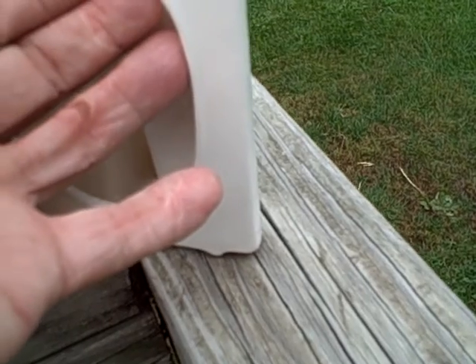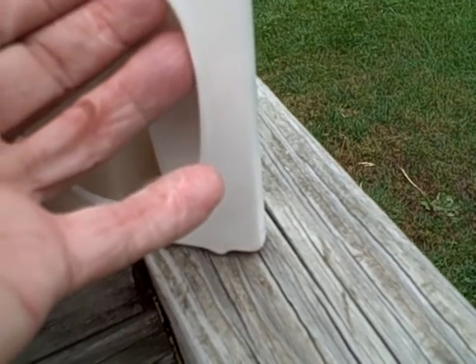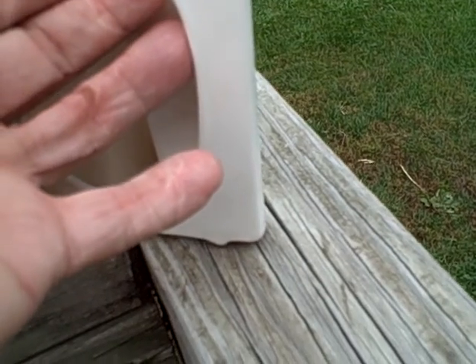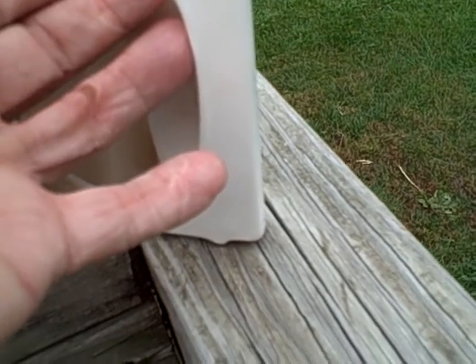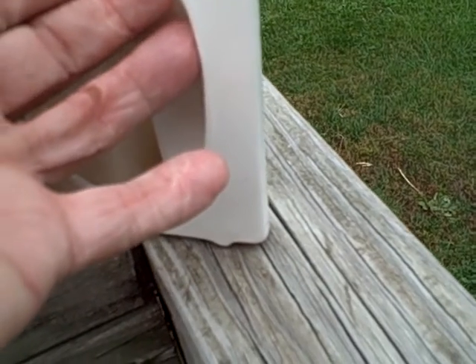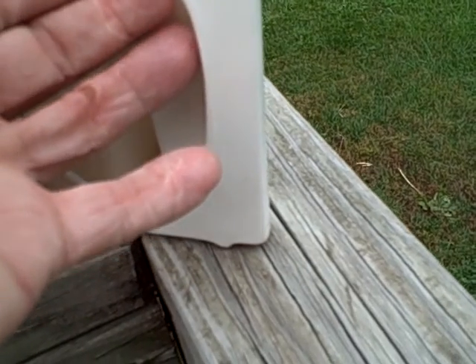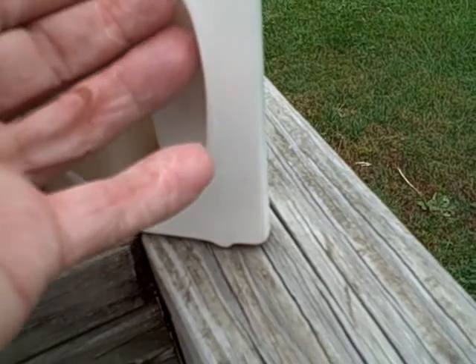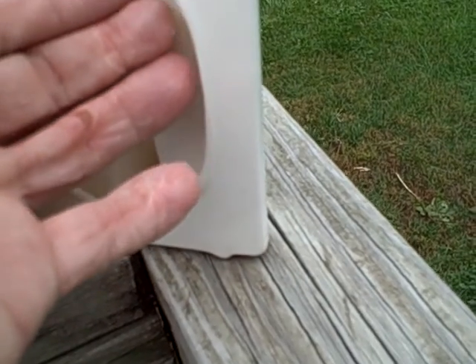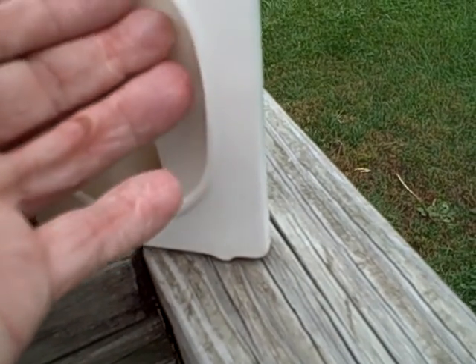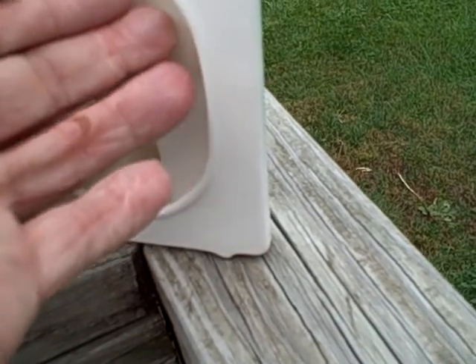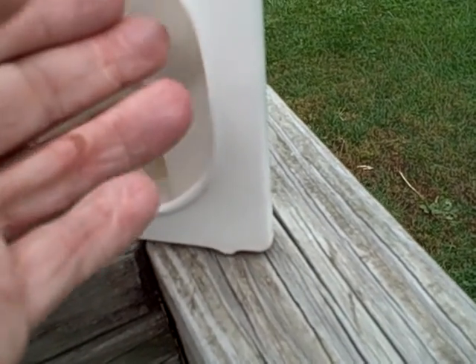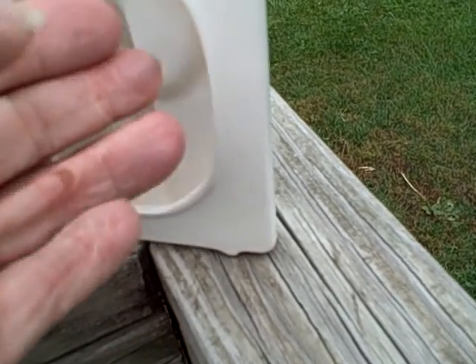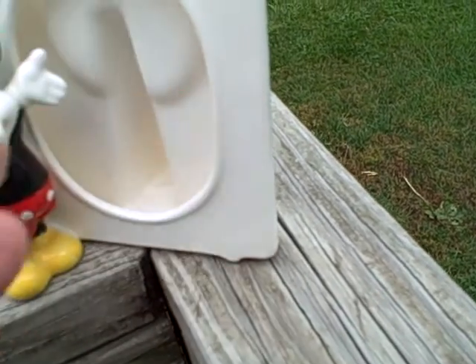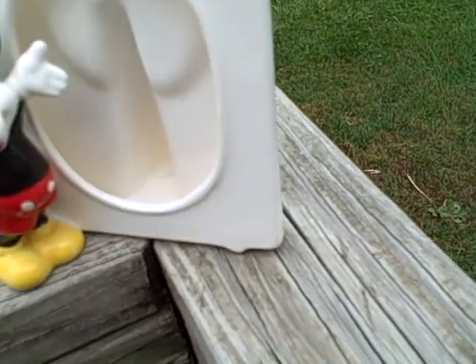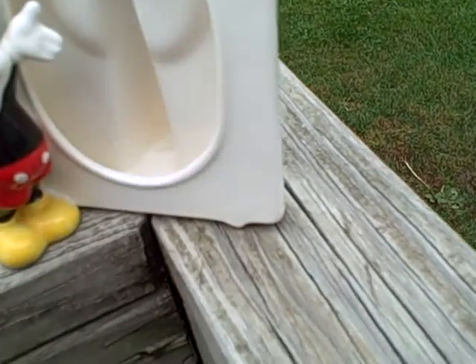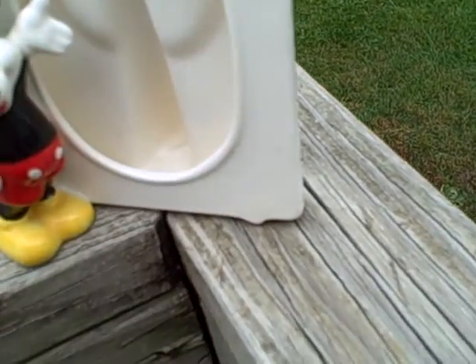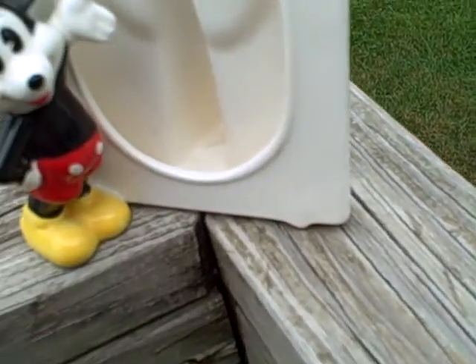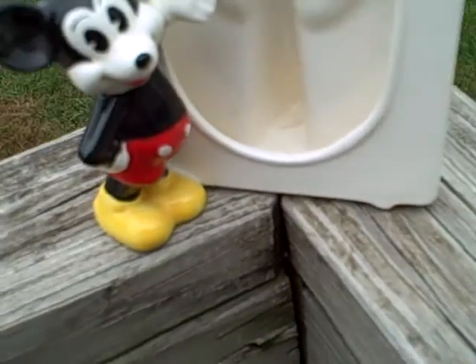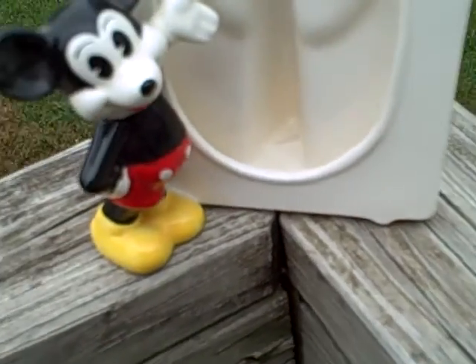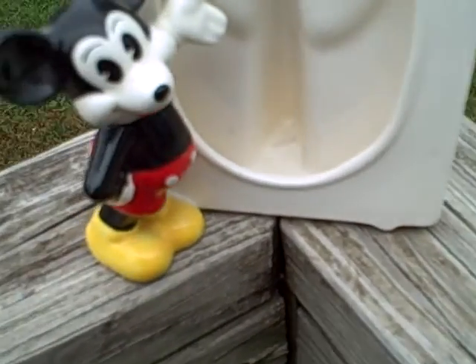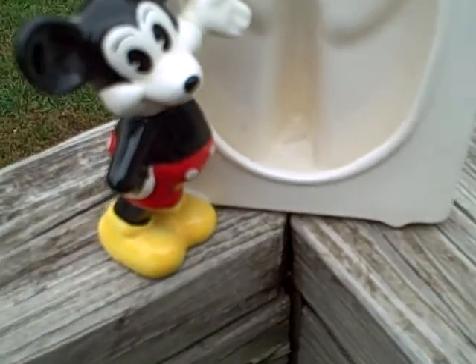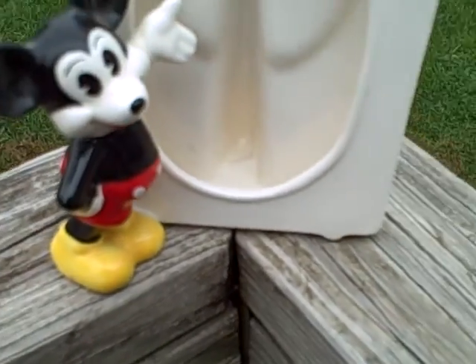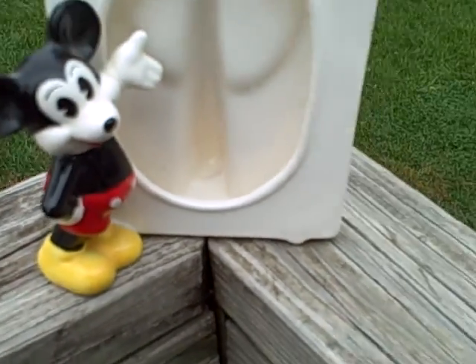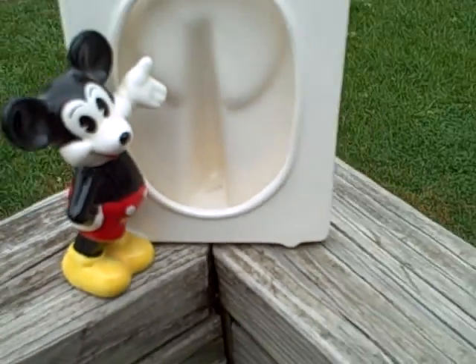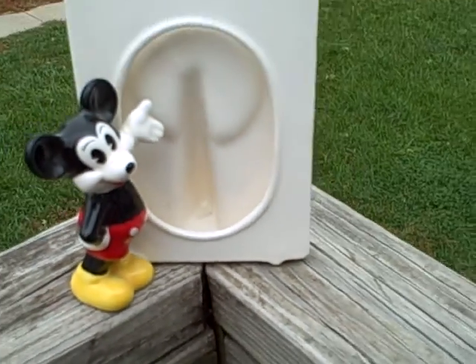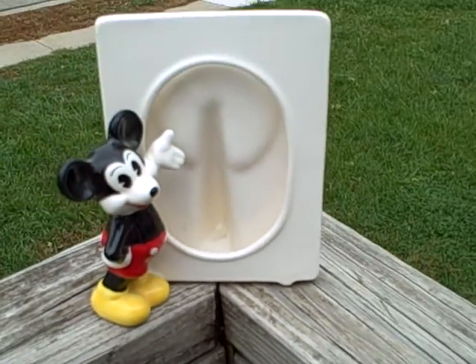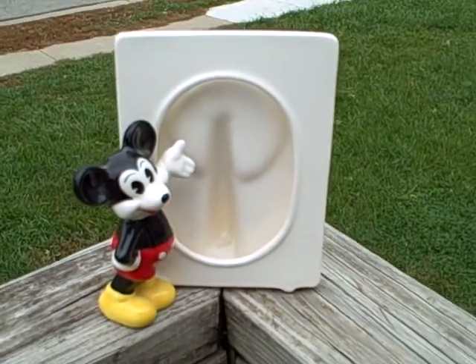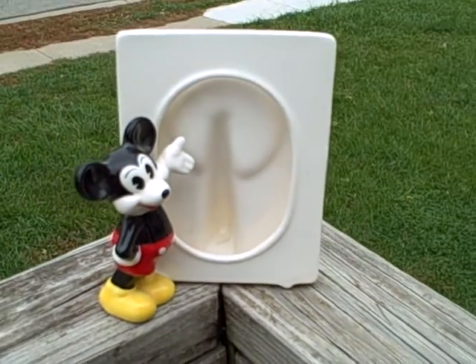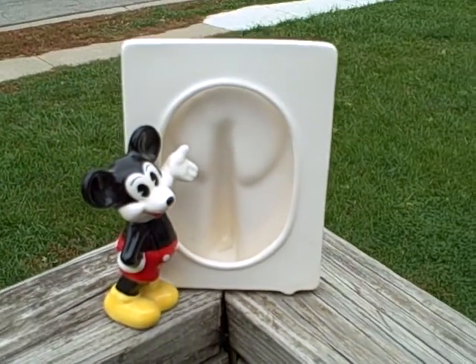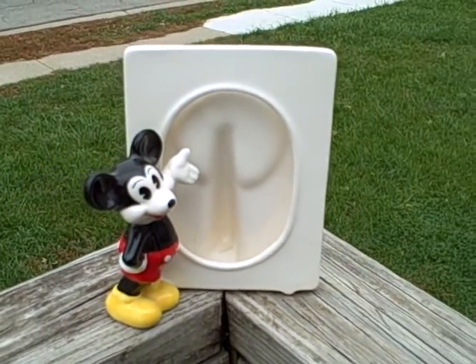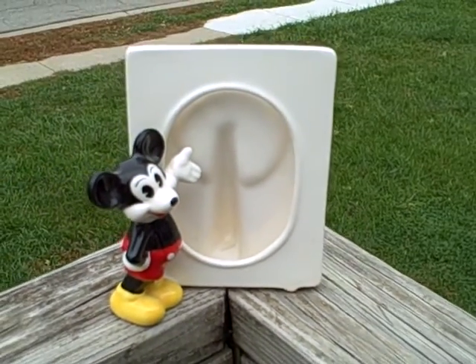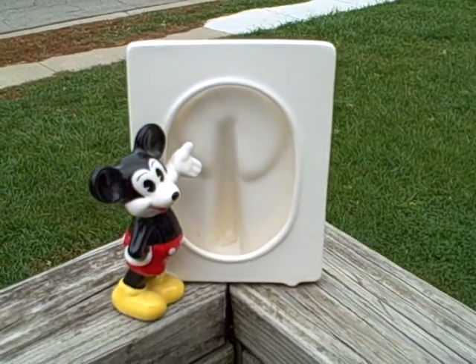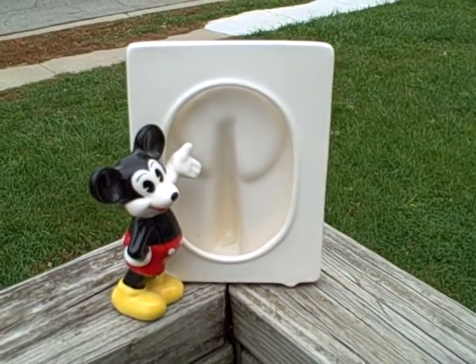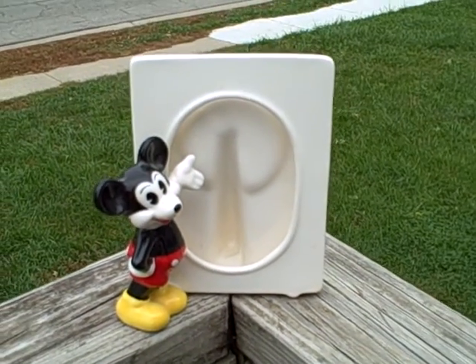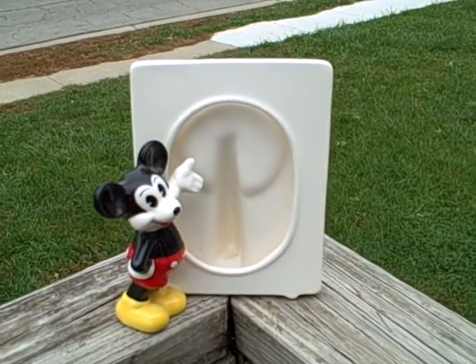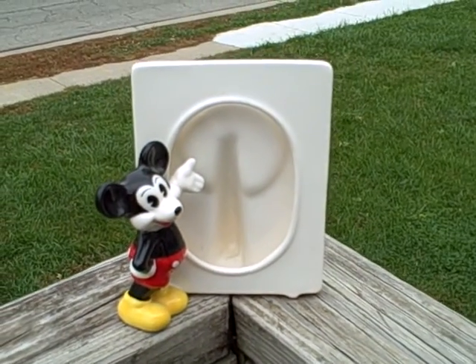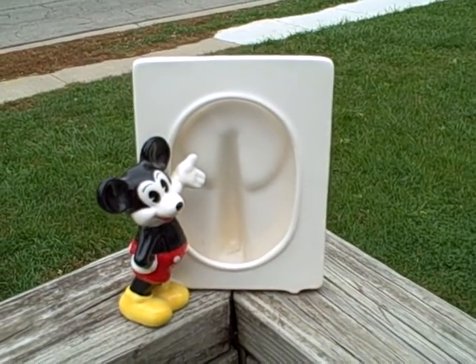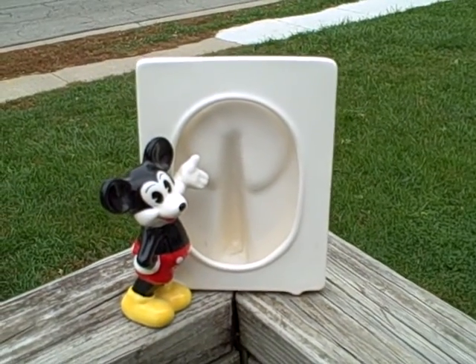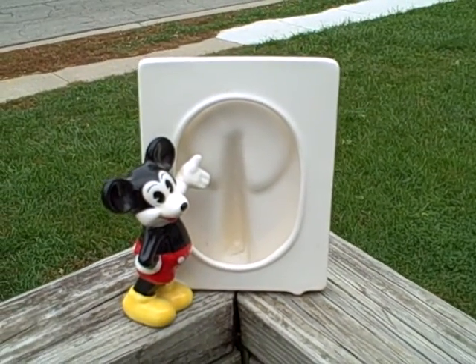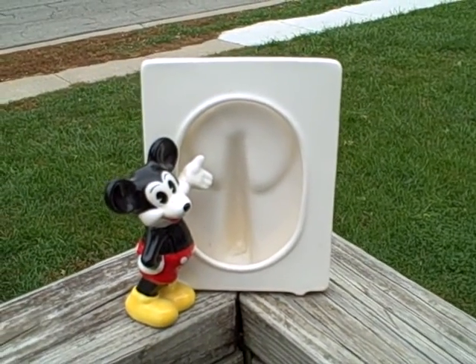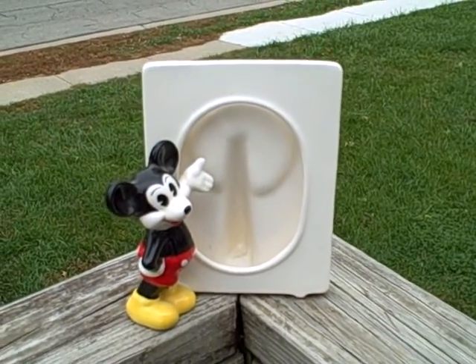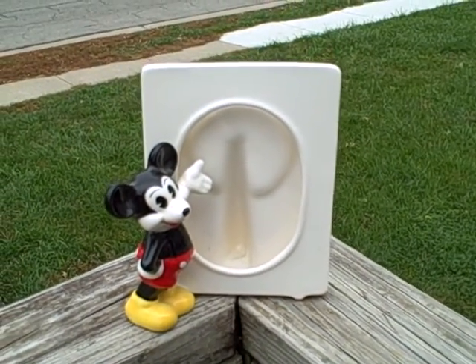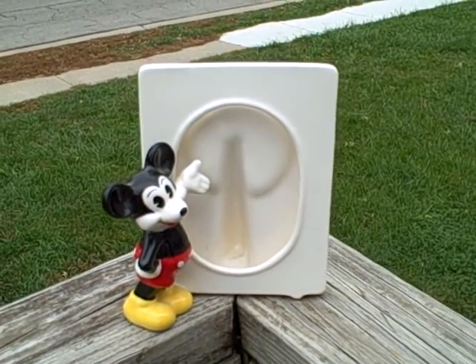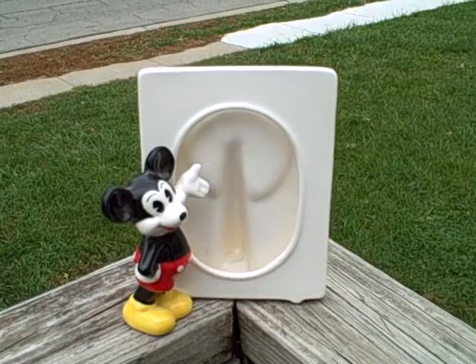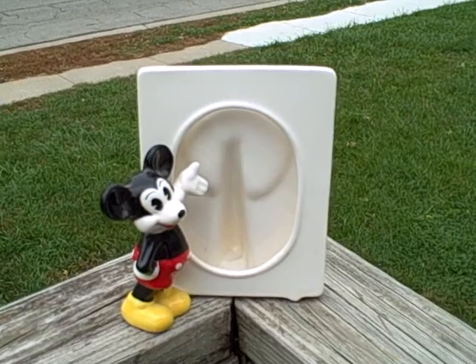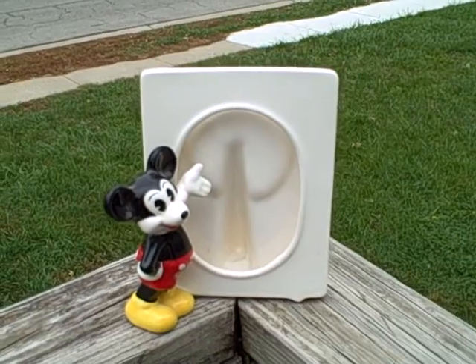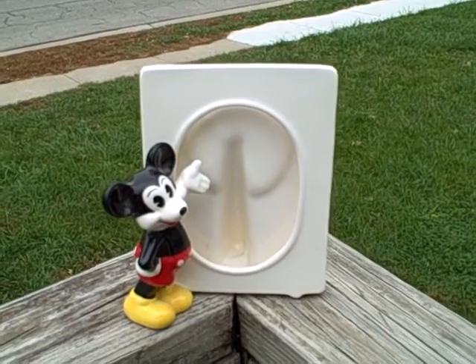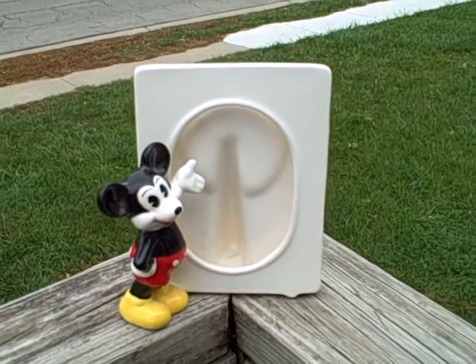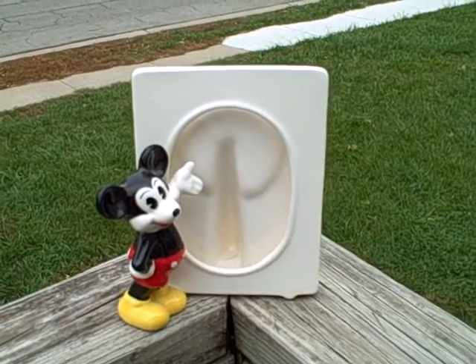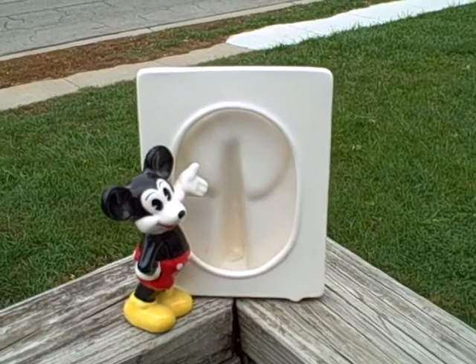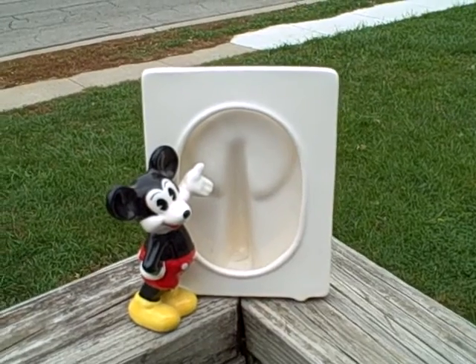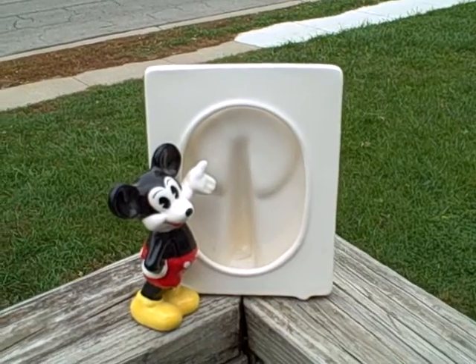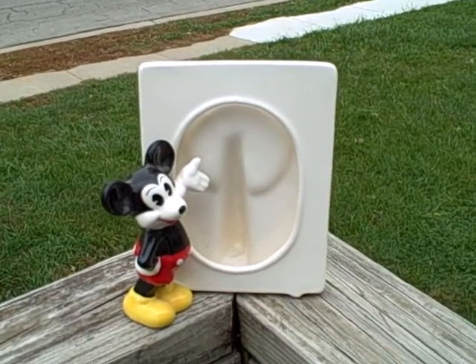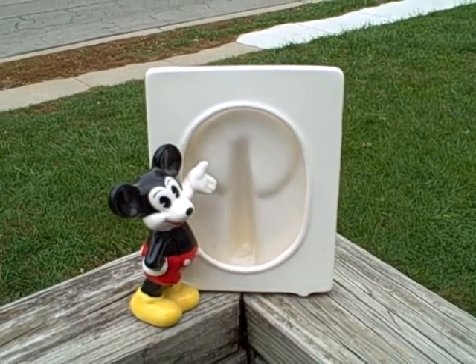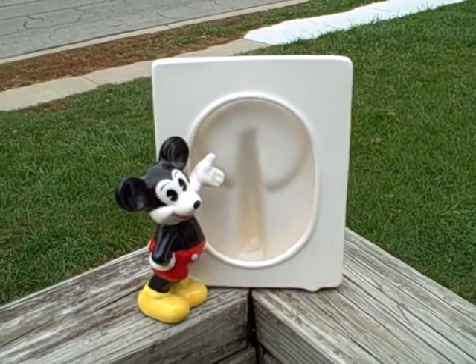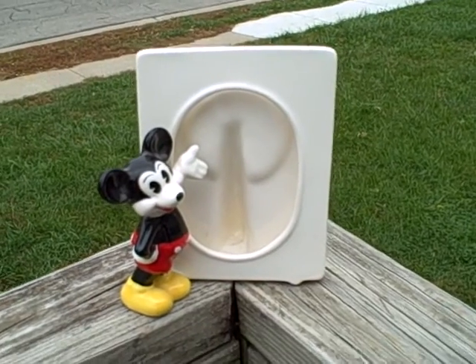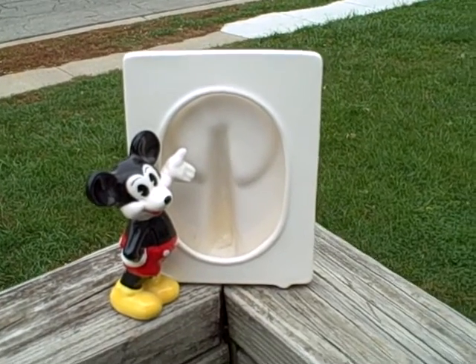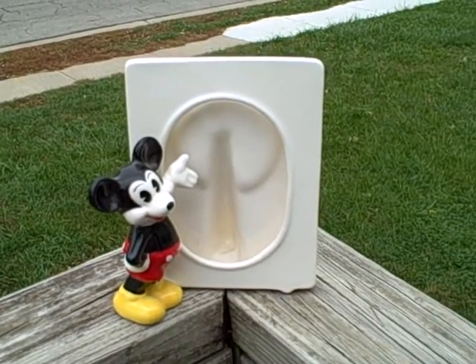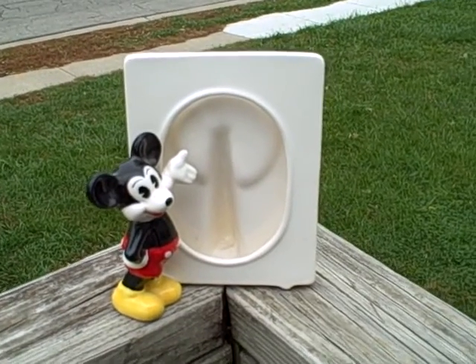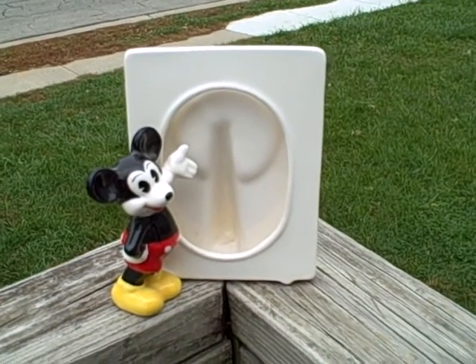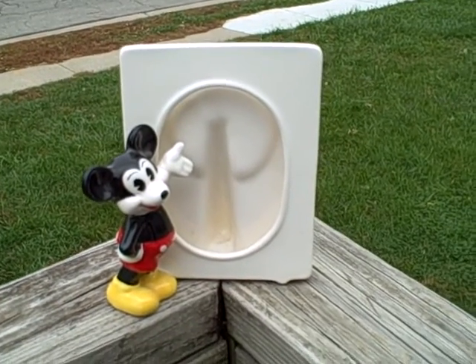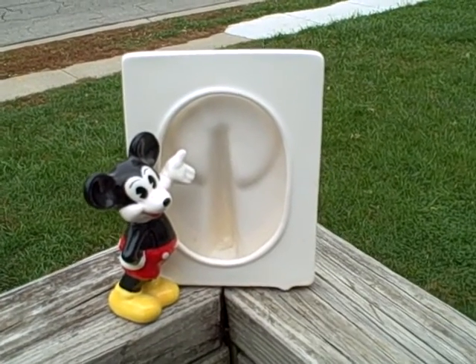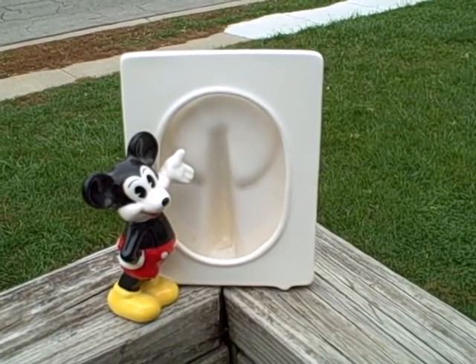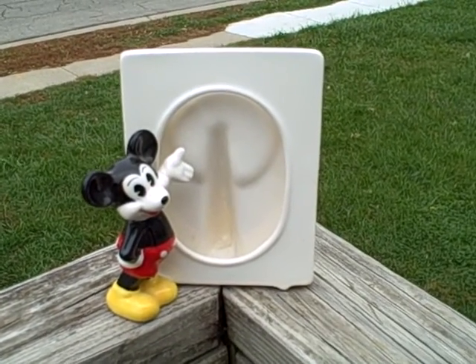It is a desk type picture frame. Ceramic picture frame Mickey Mouse vintage.